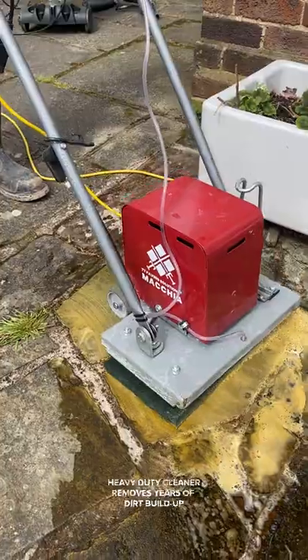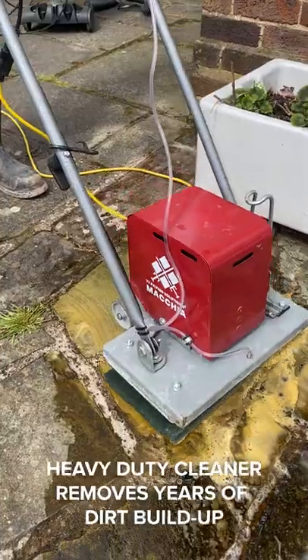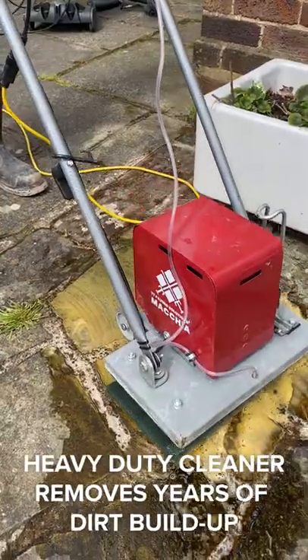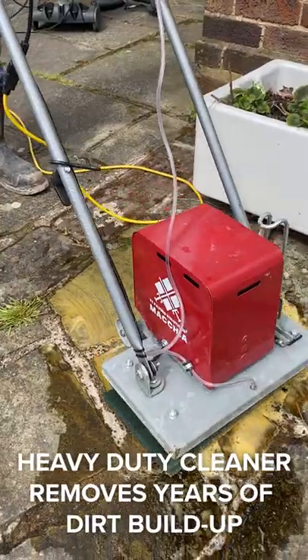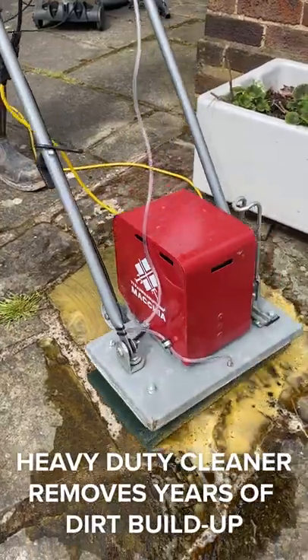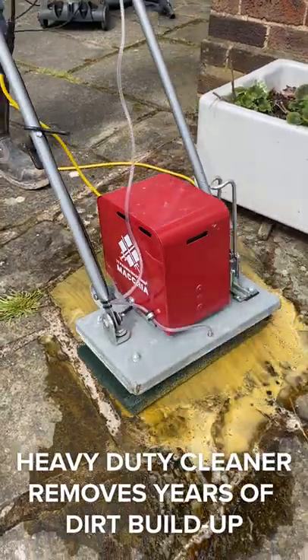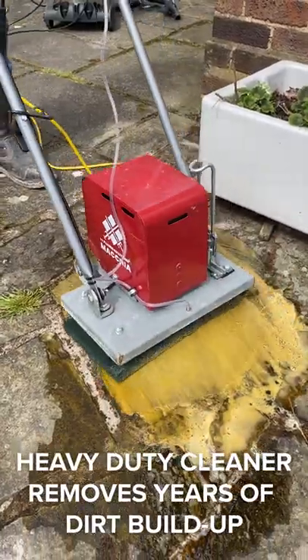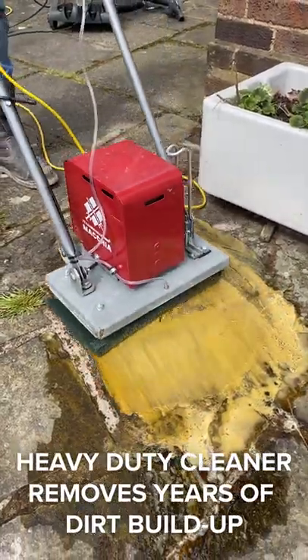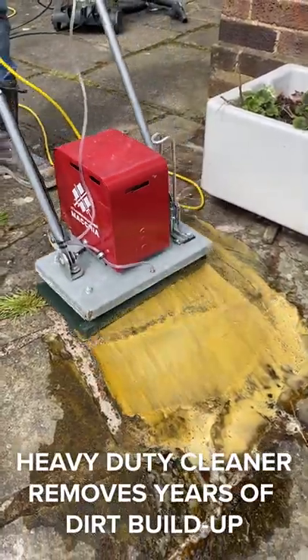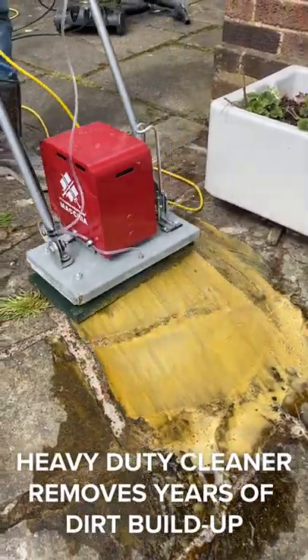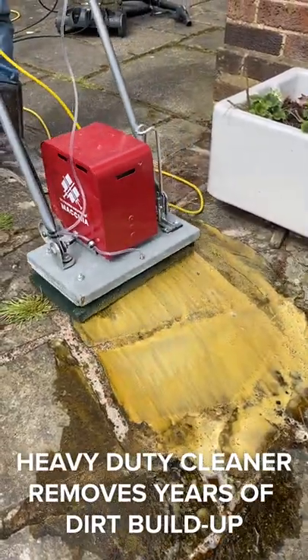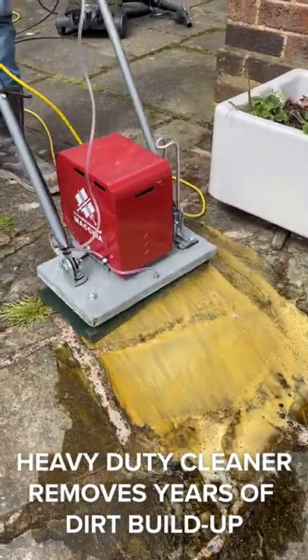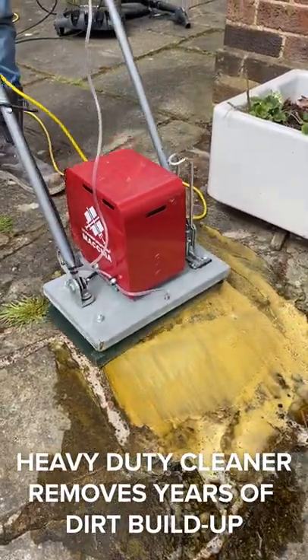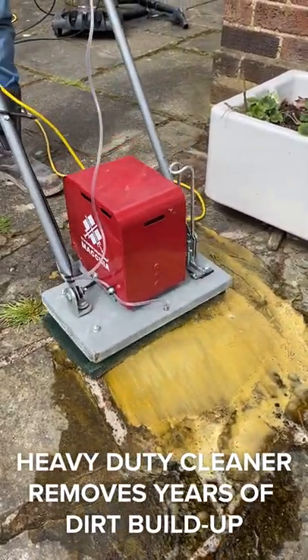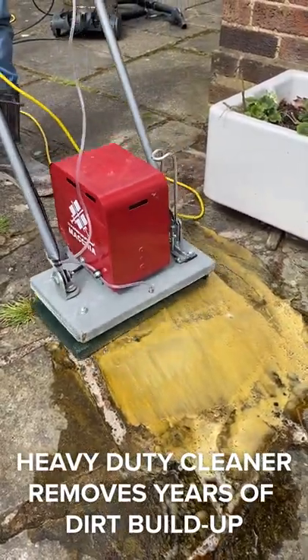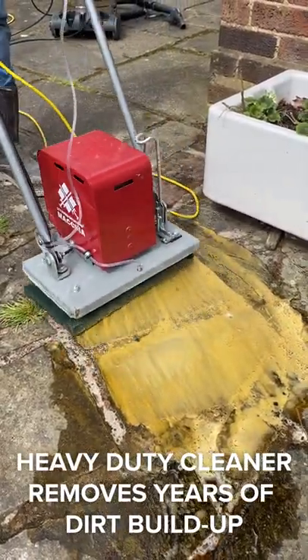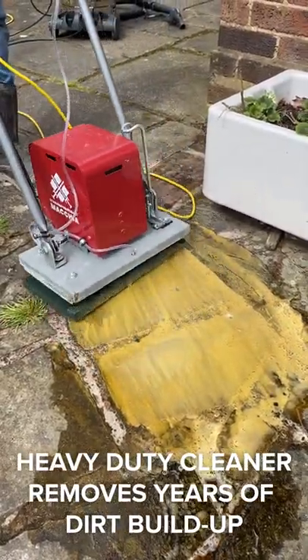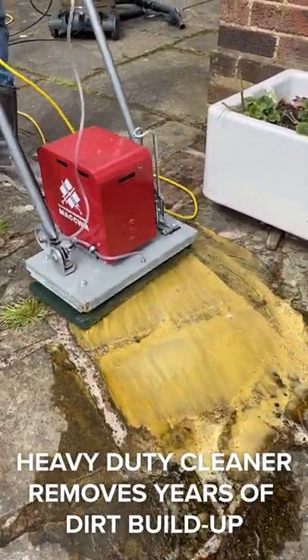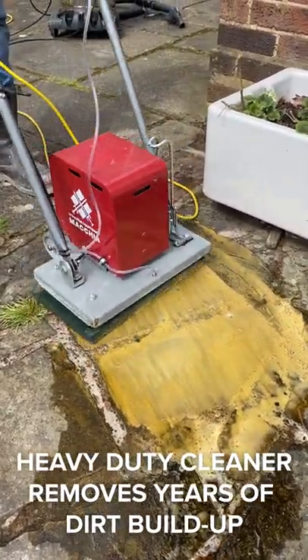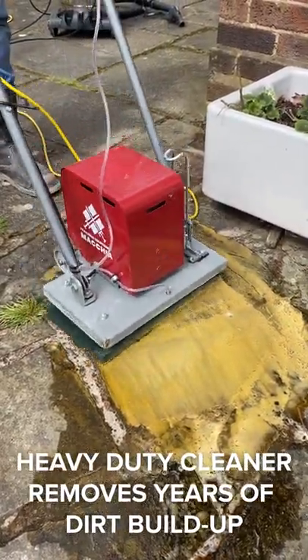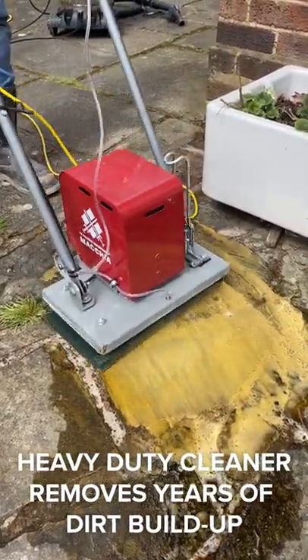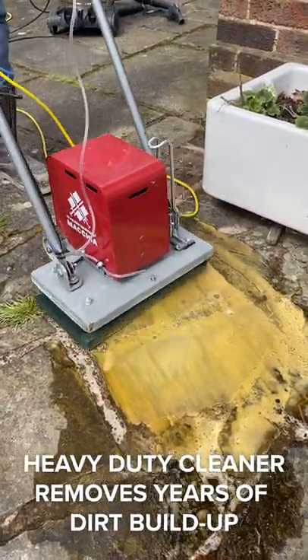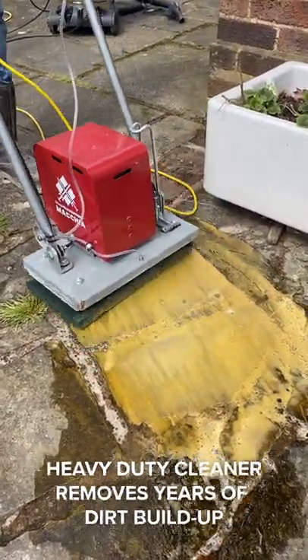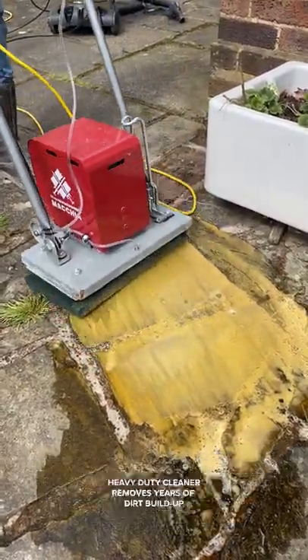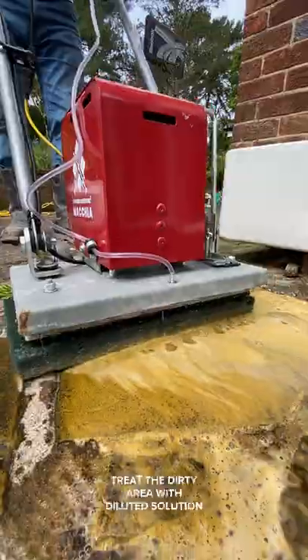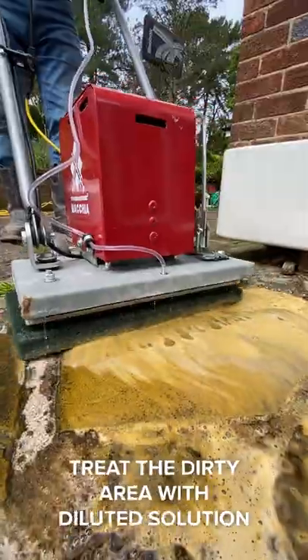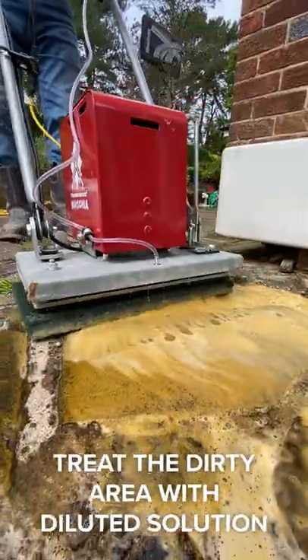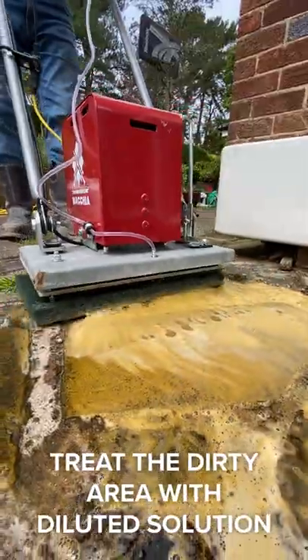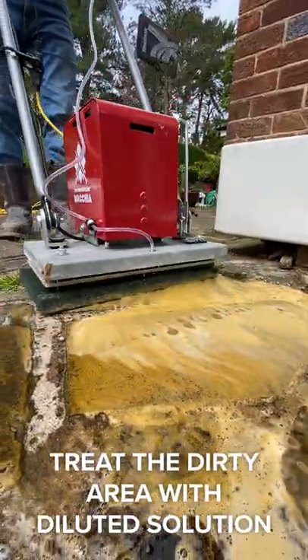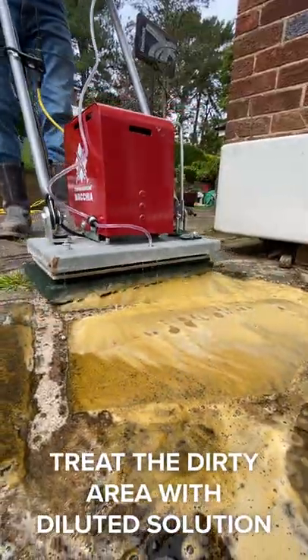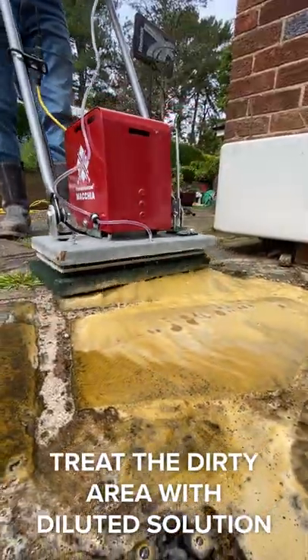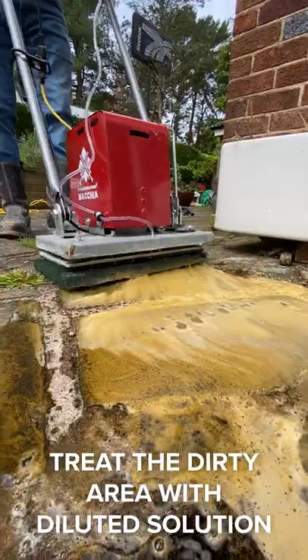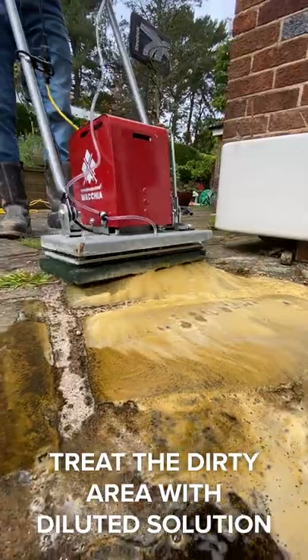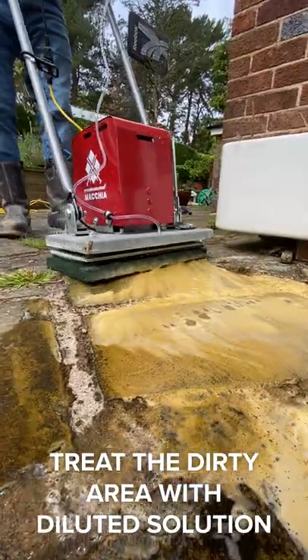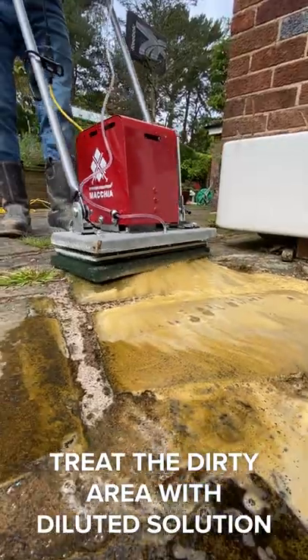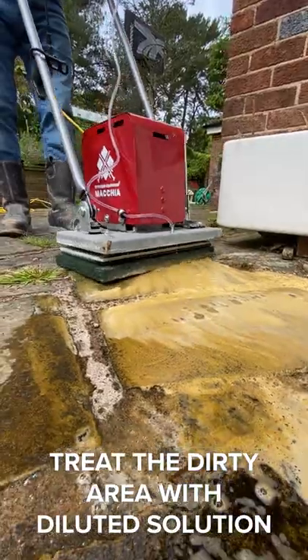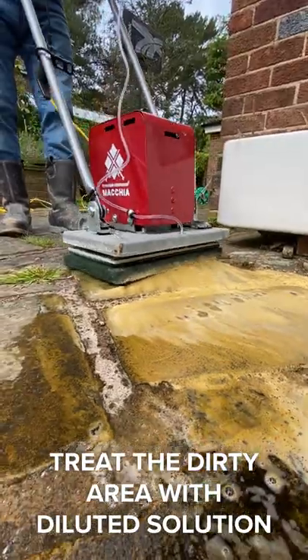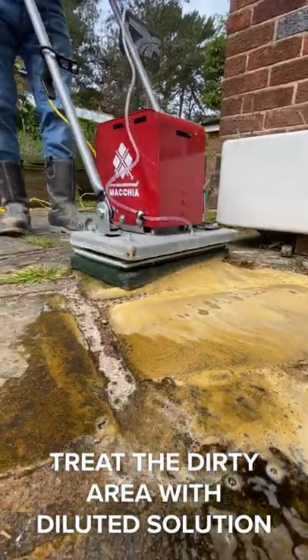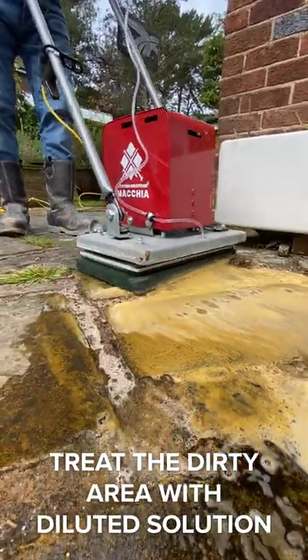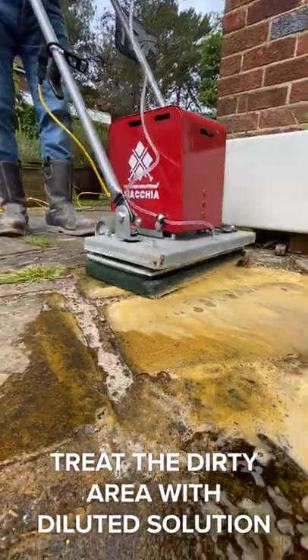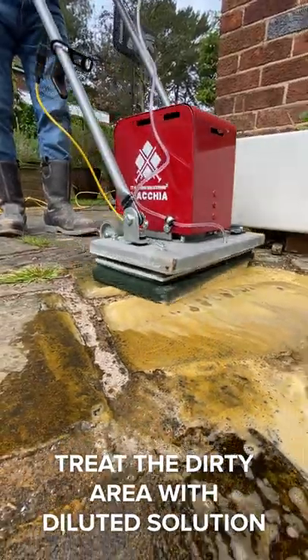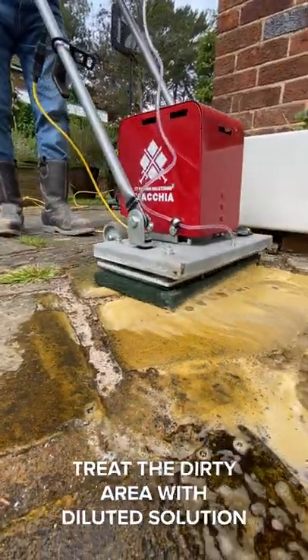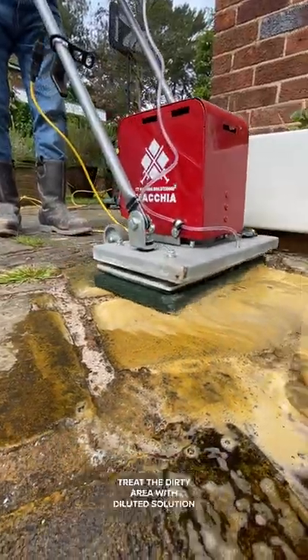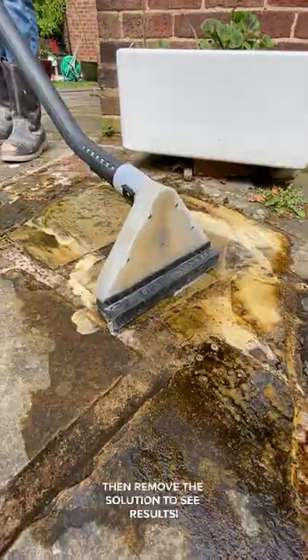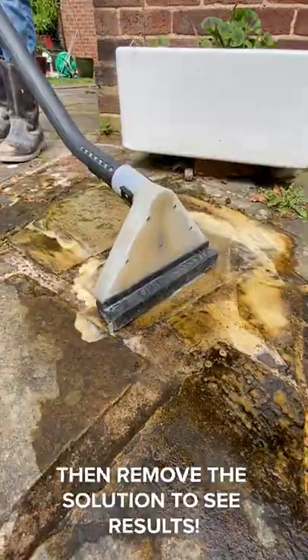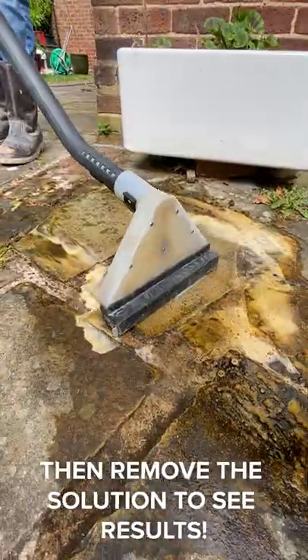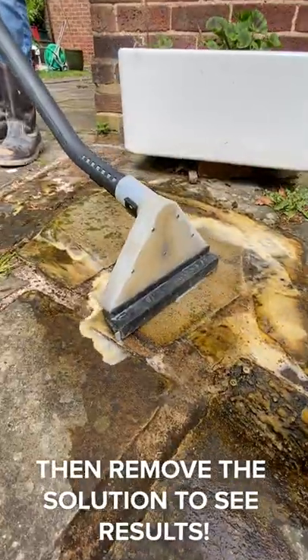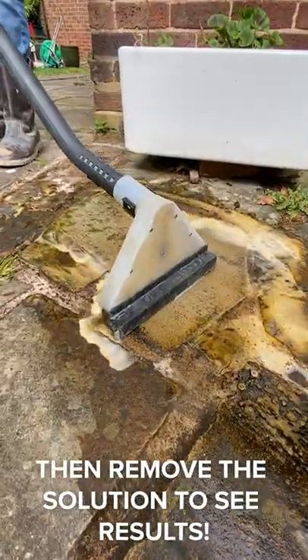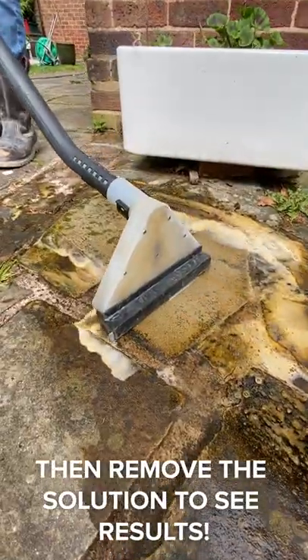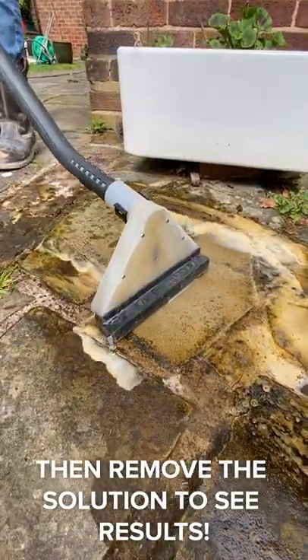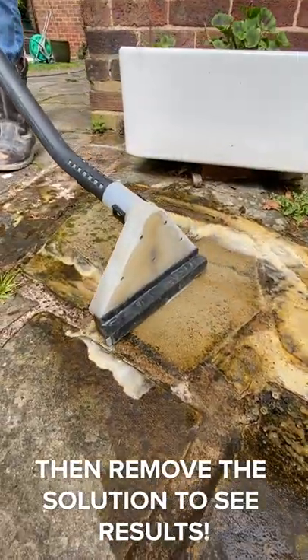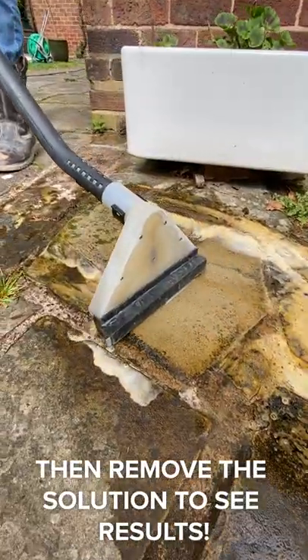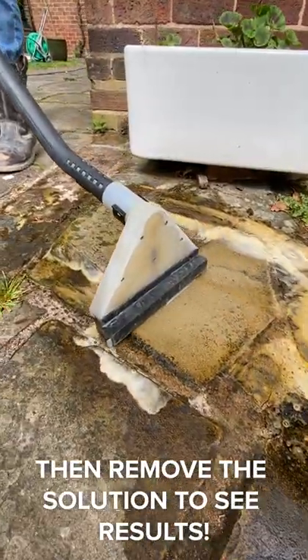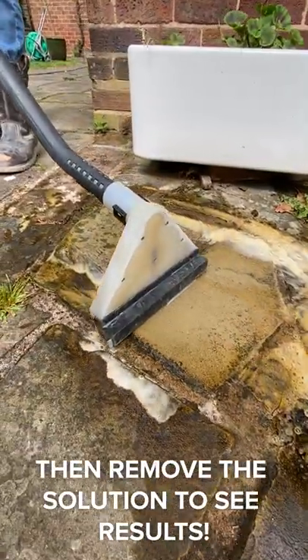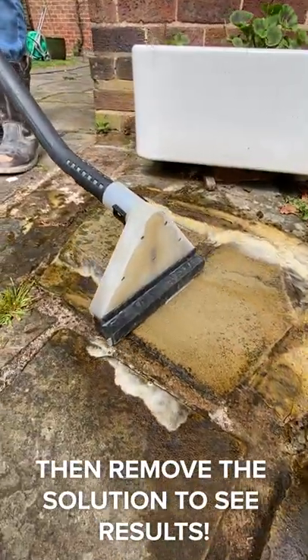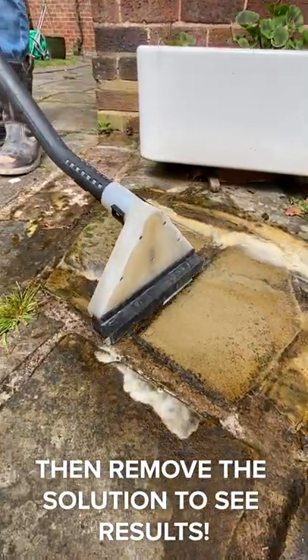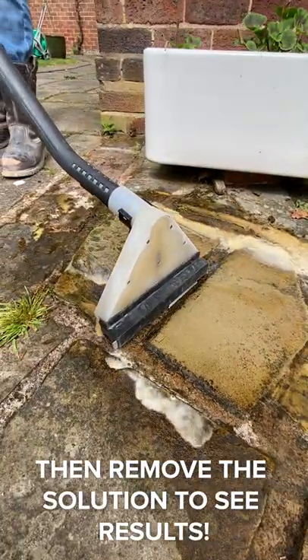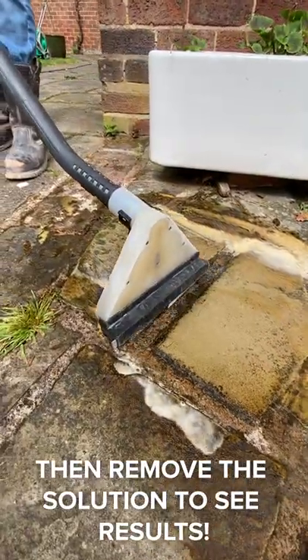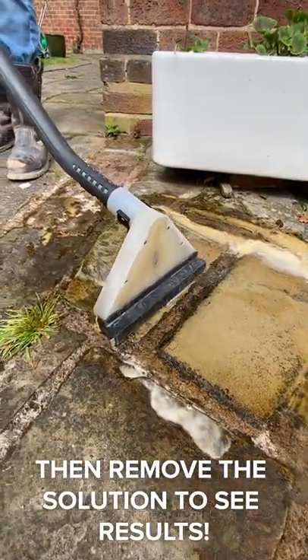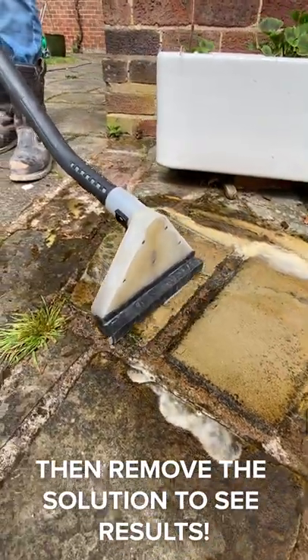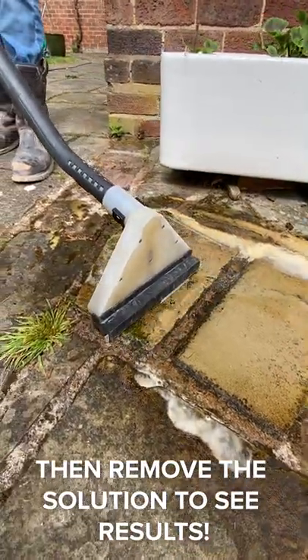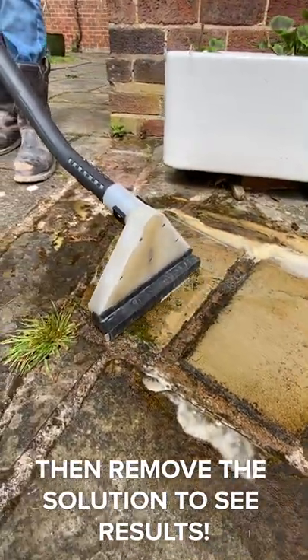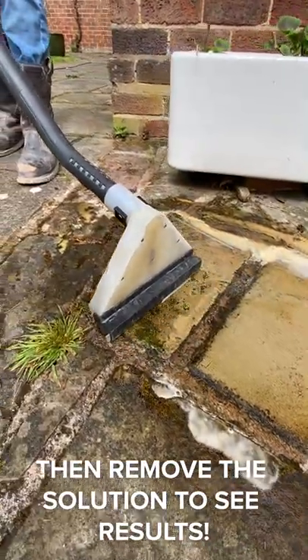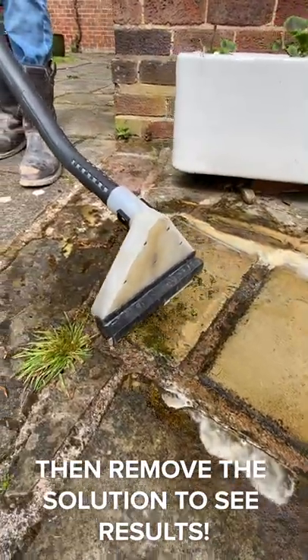Heavy-duty cleaner removes the toughest of dirt buildup. Treat the area with diluted solution, then remove the solution for instant results.